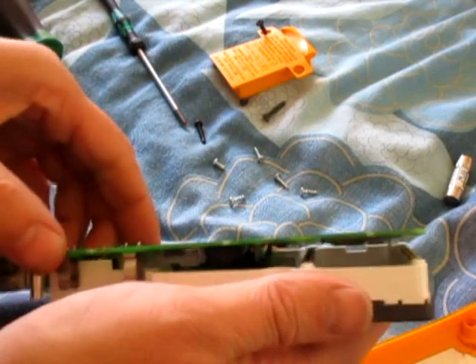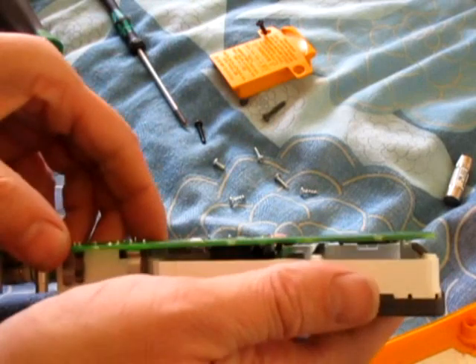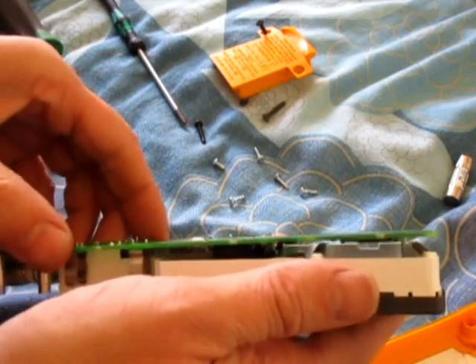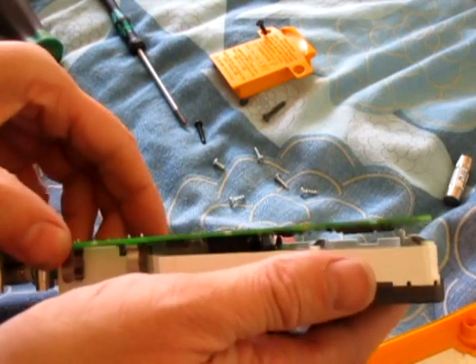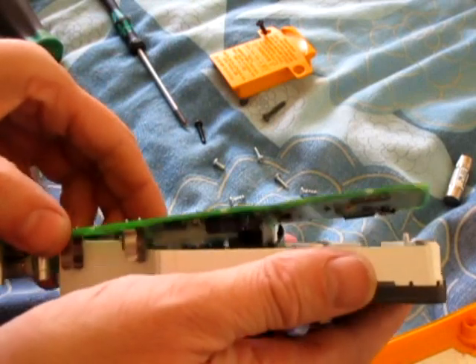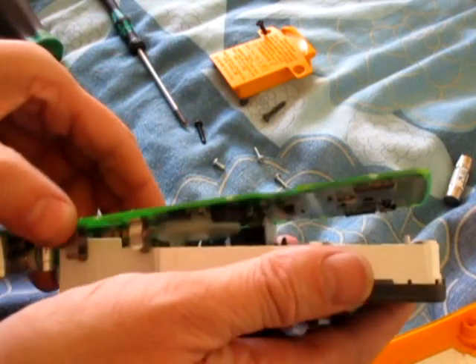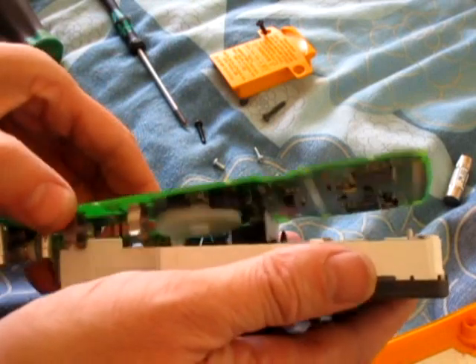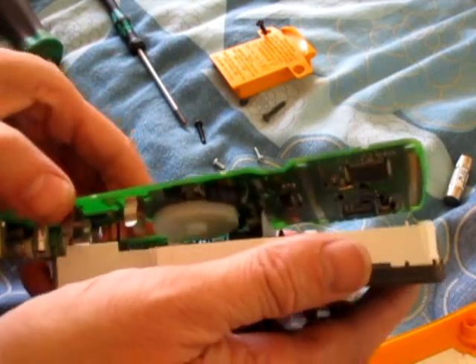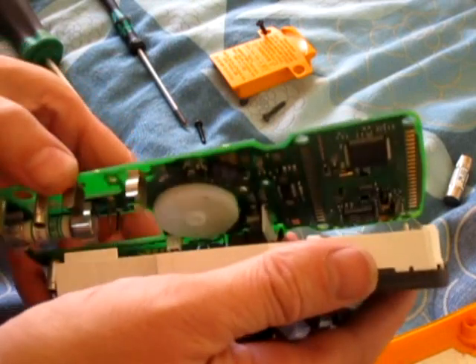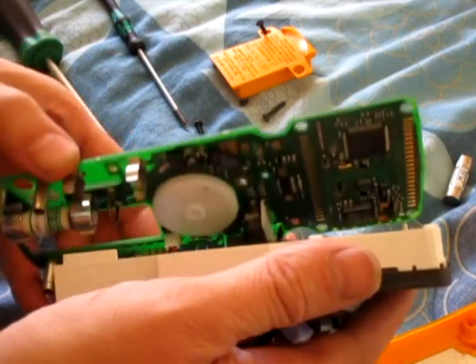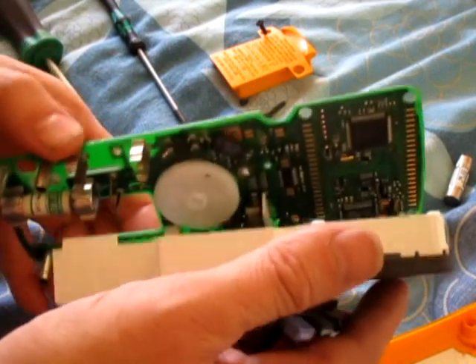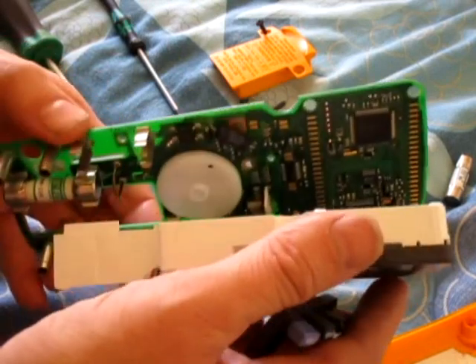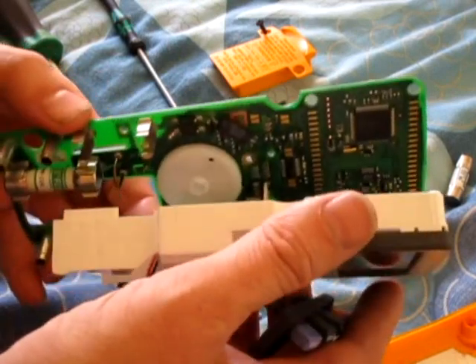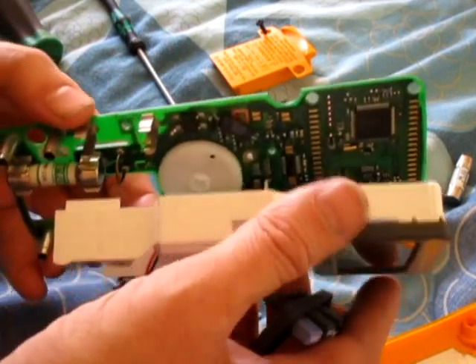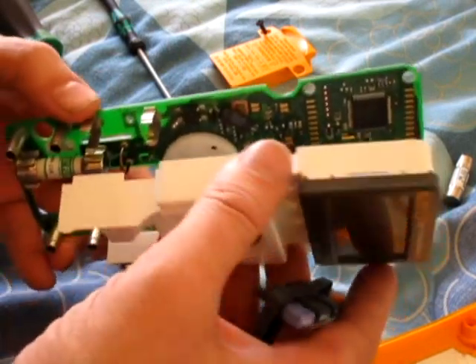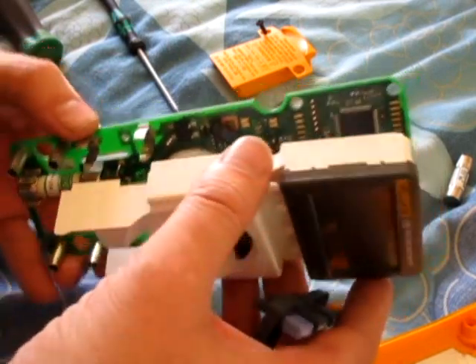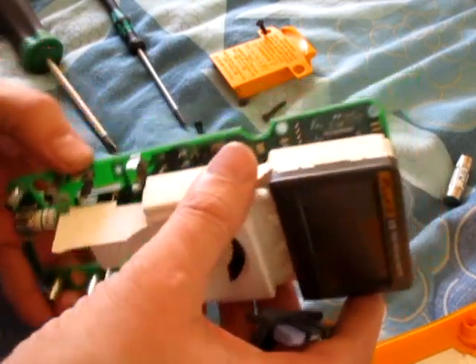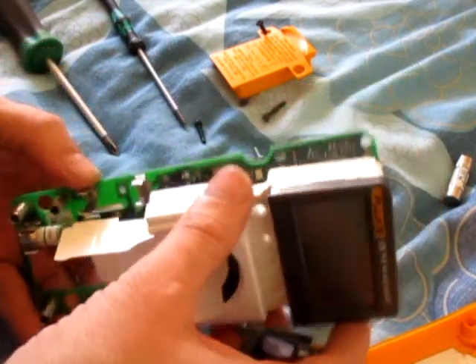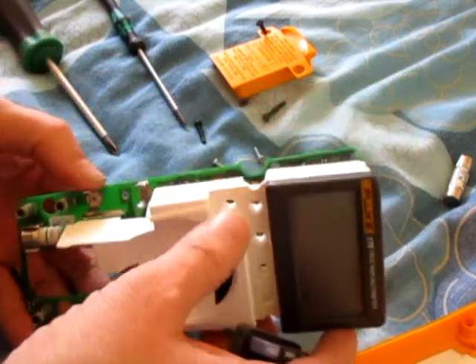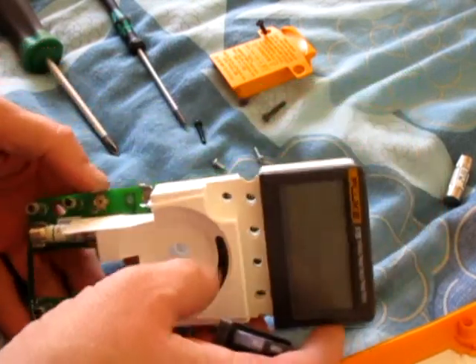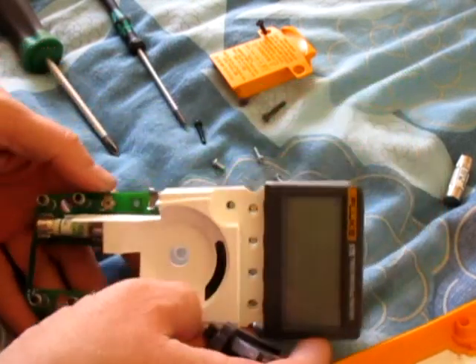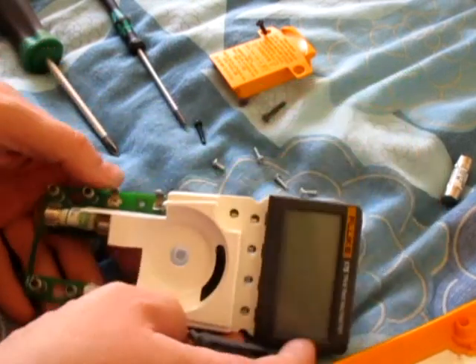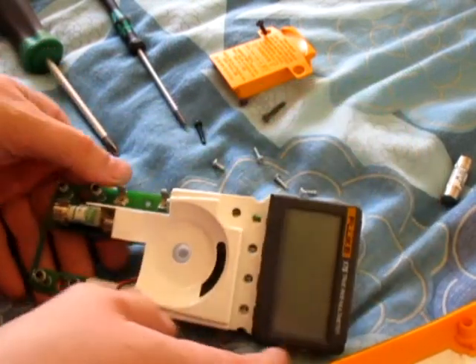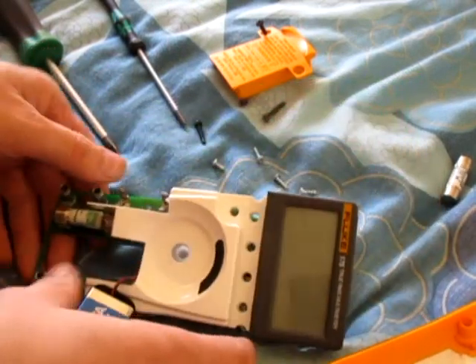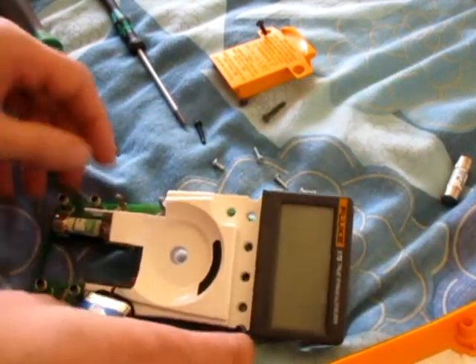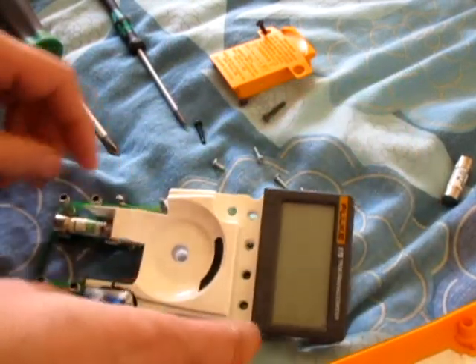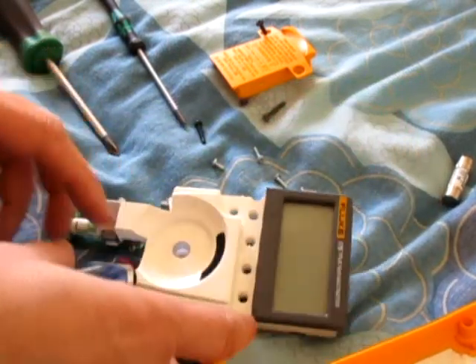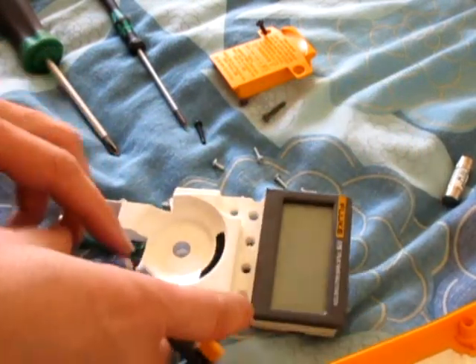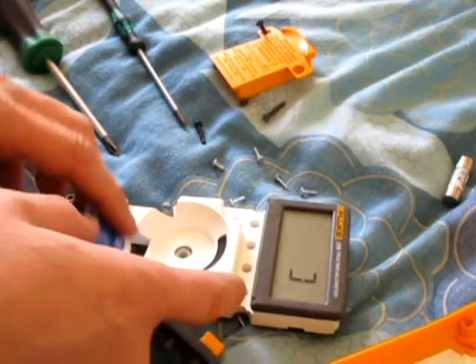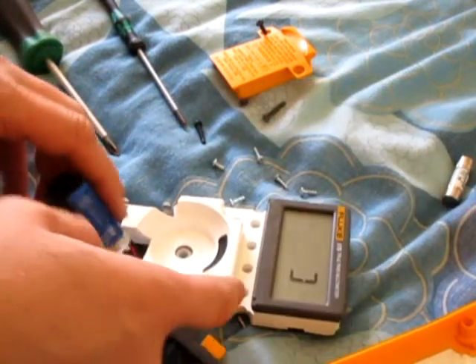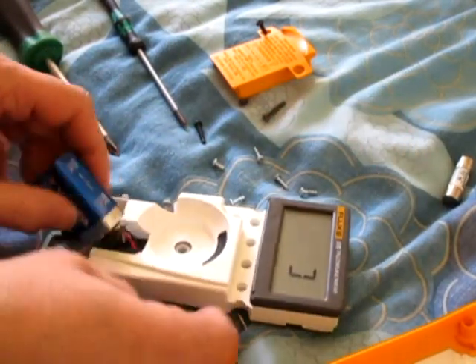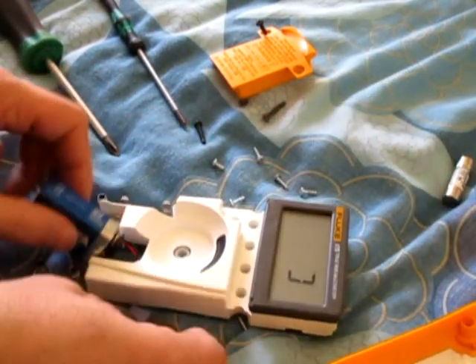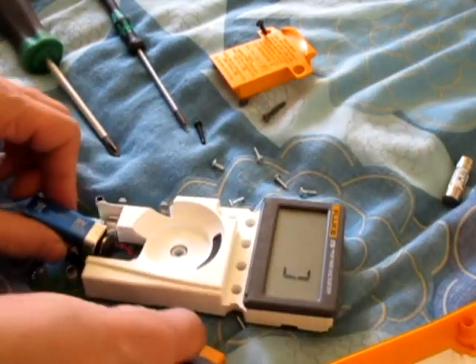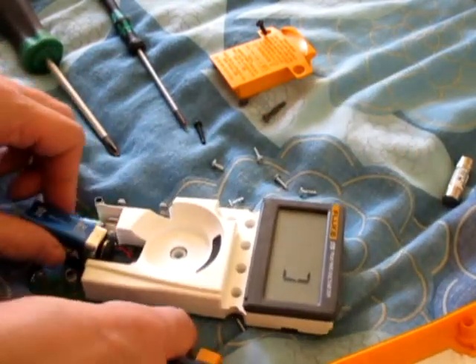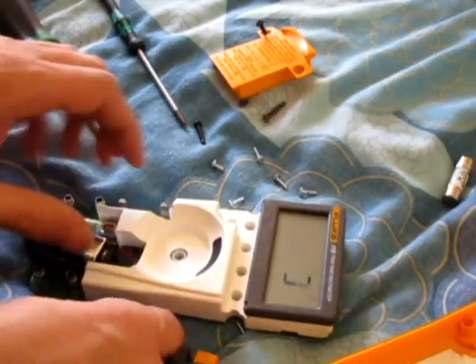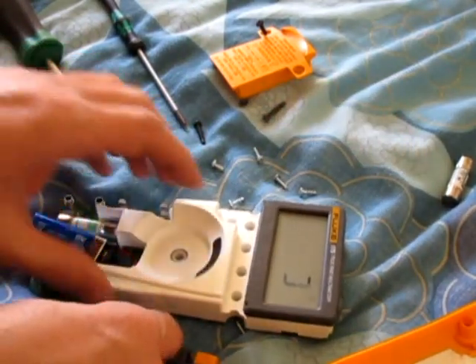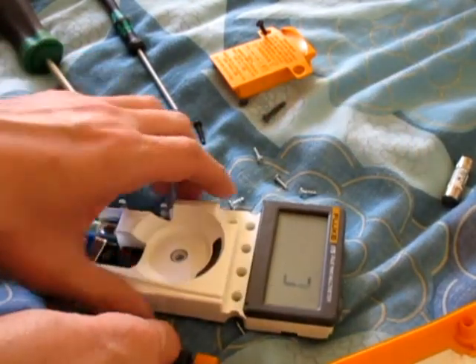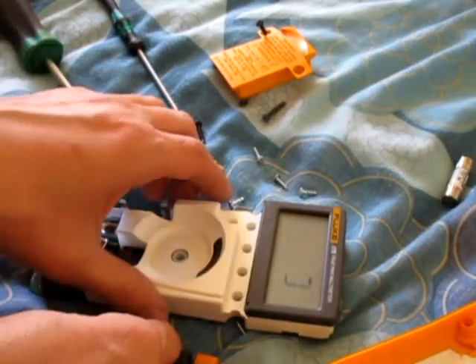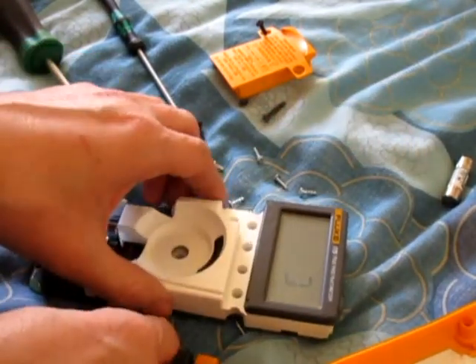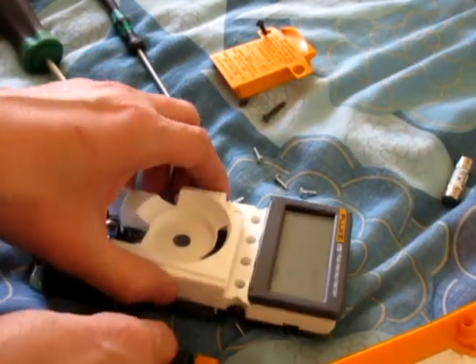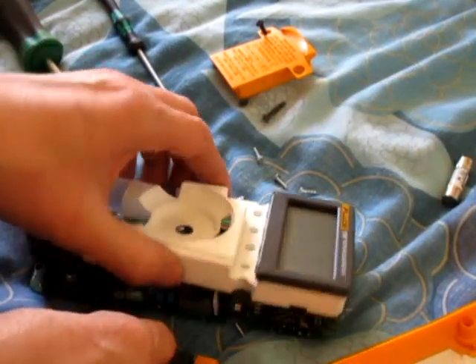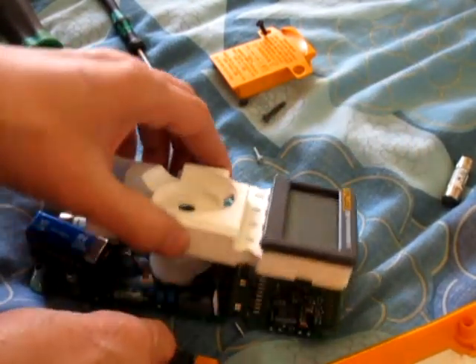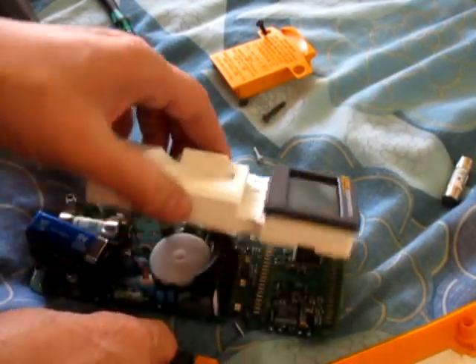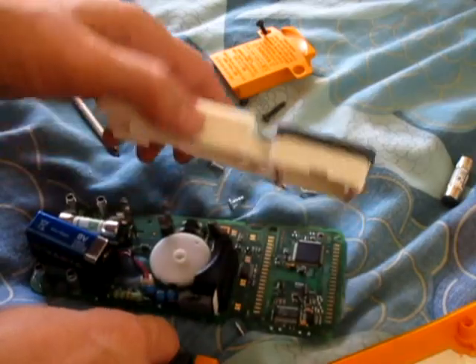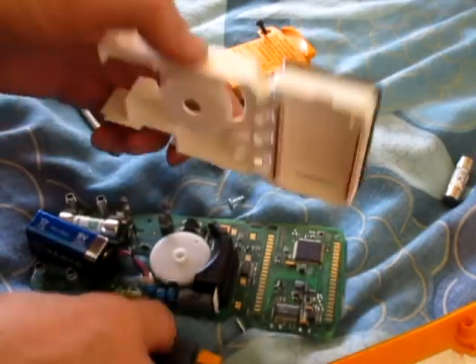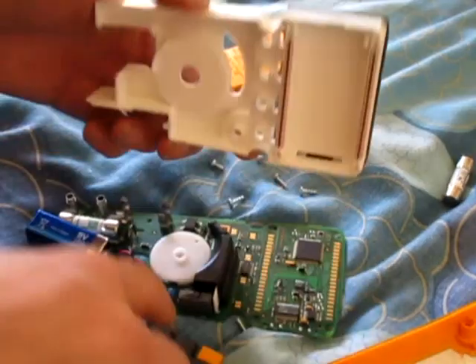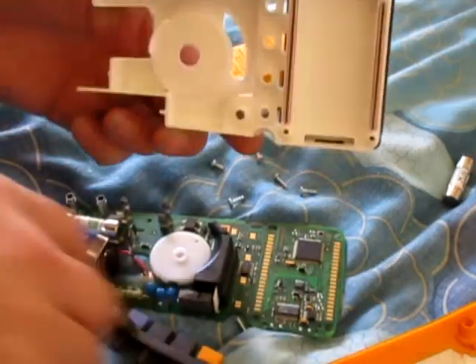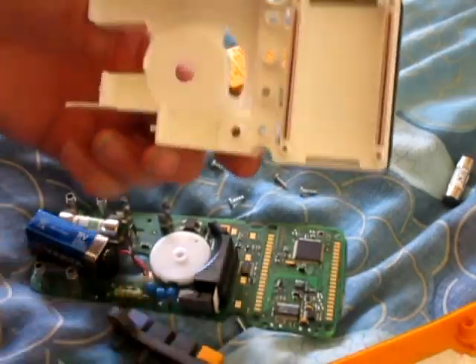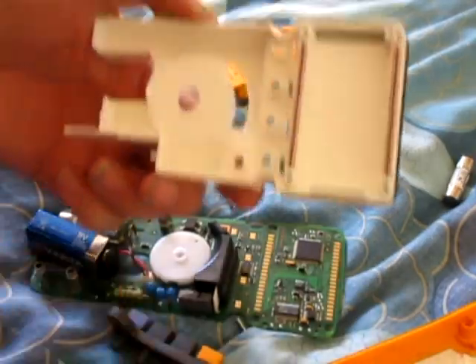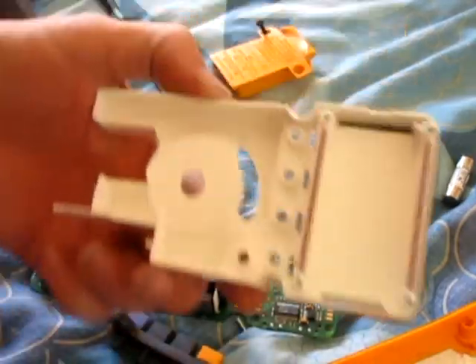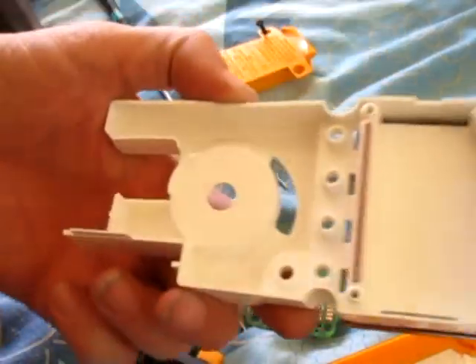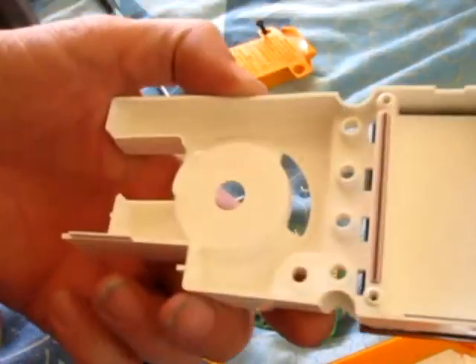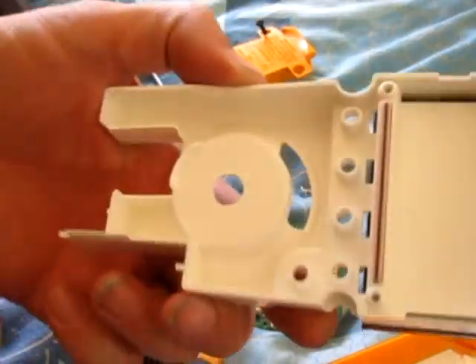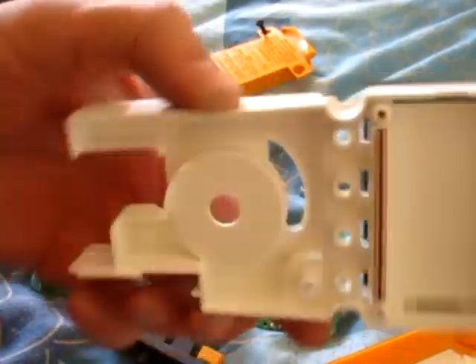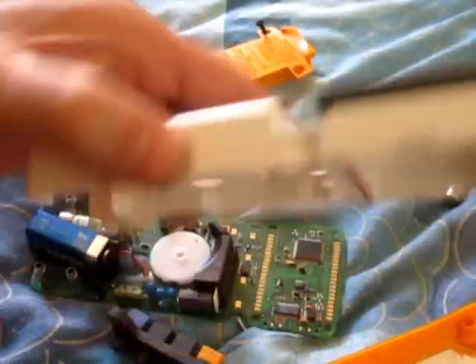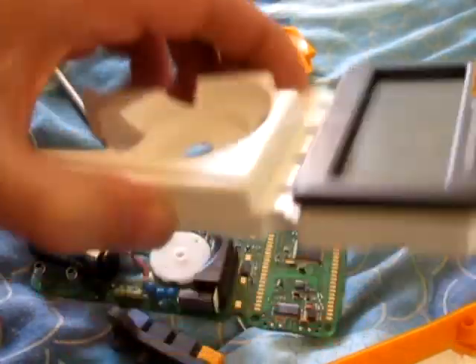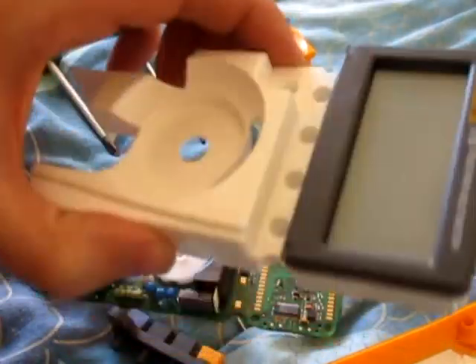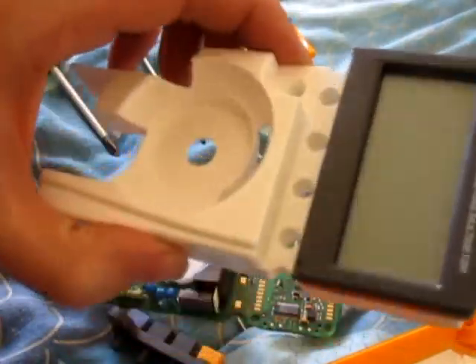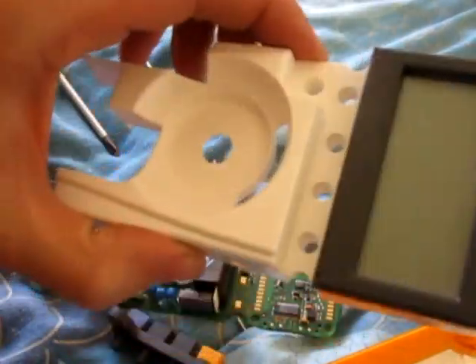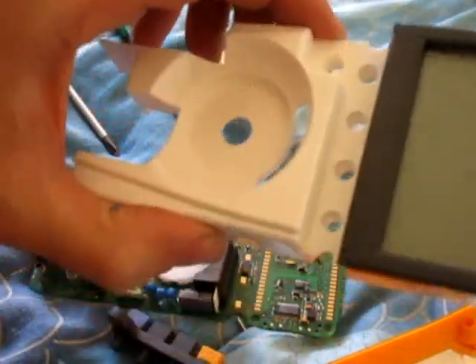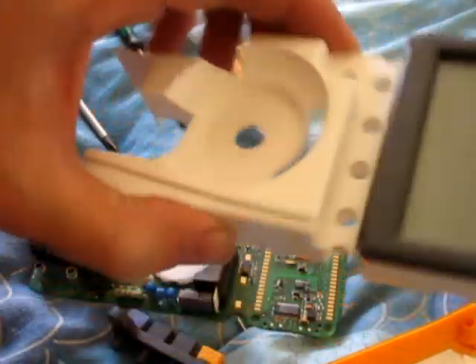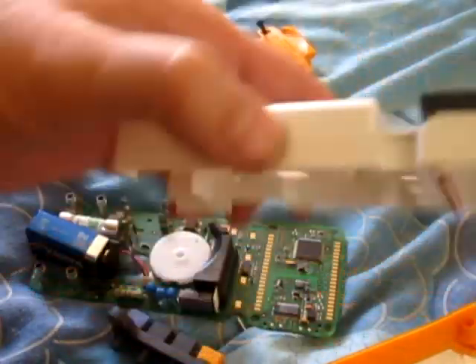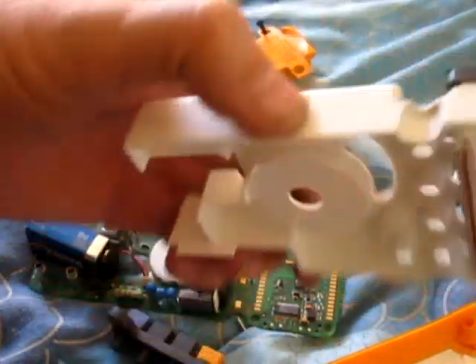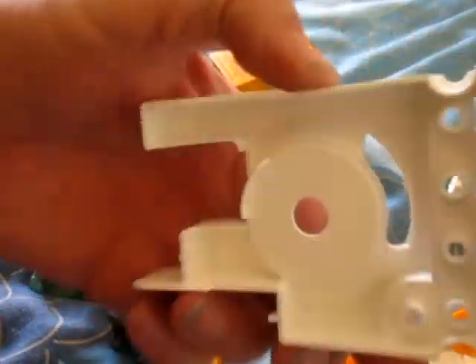That pulls off there — battery's in the way — so you can probably replace that whole unit.